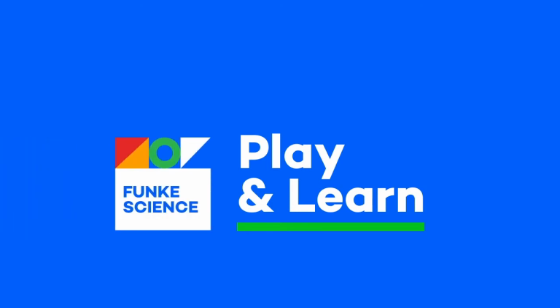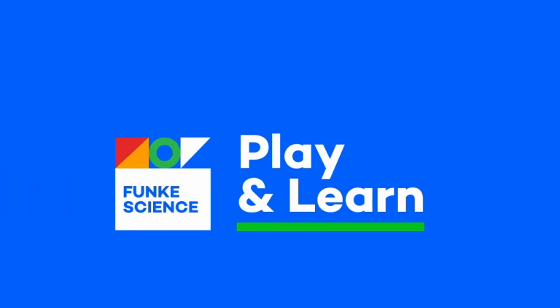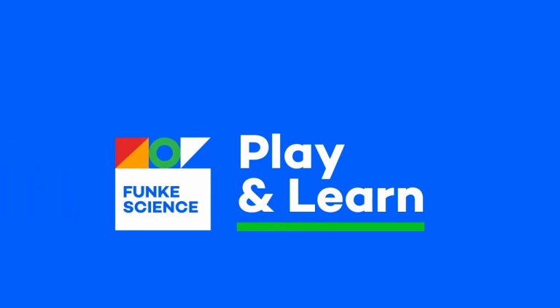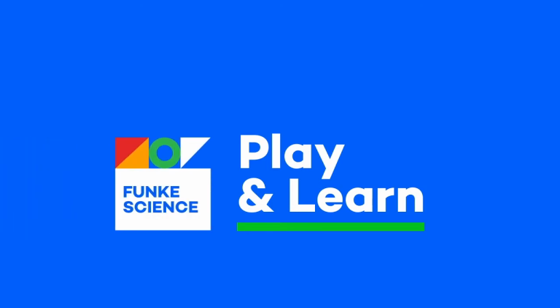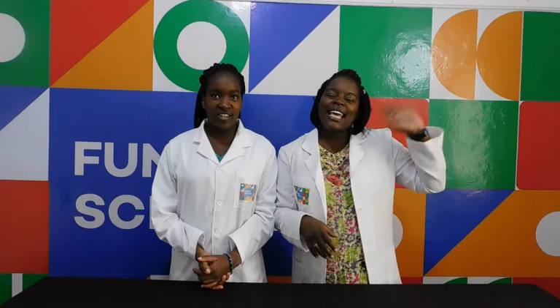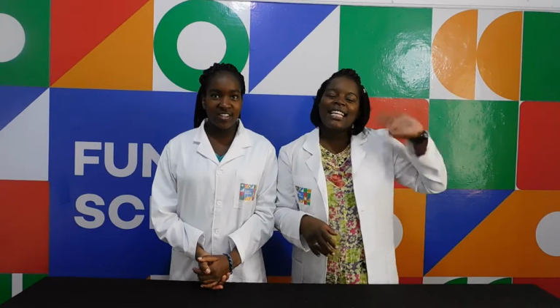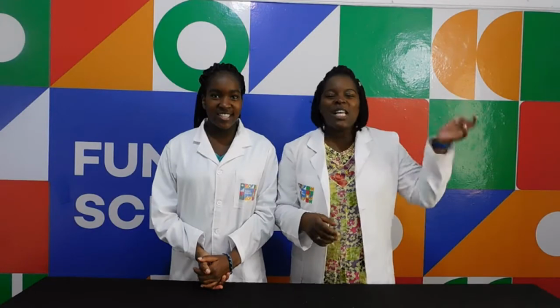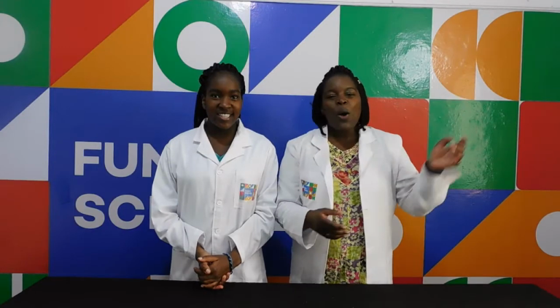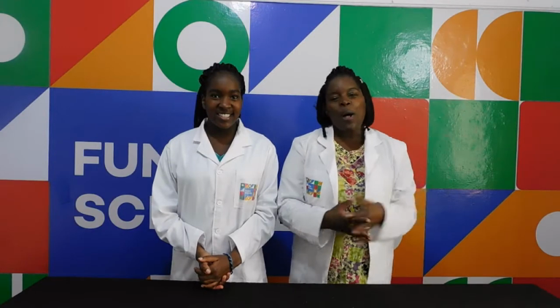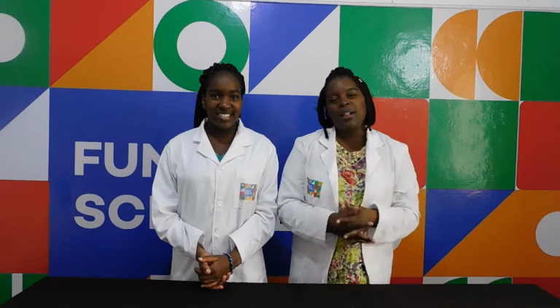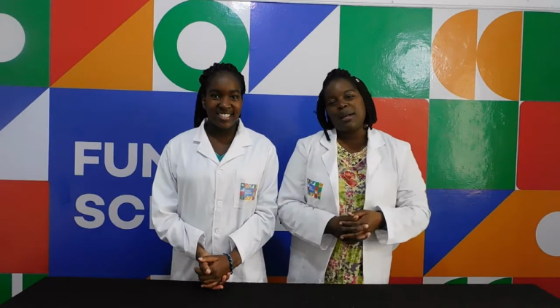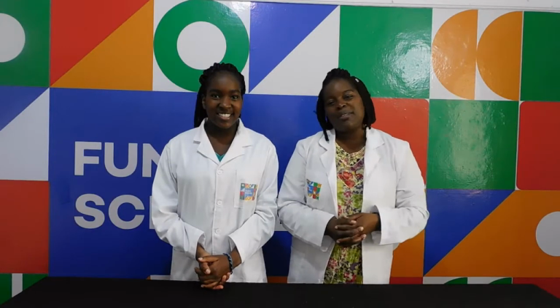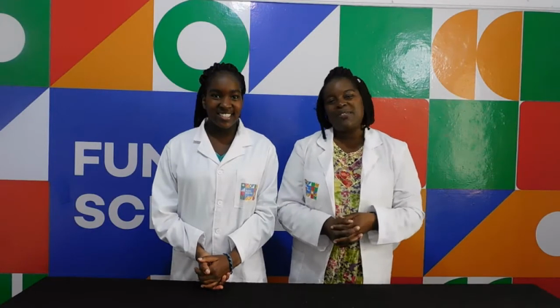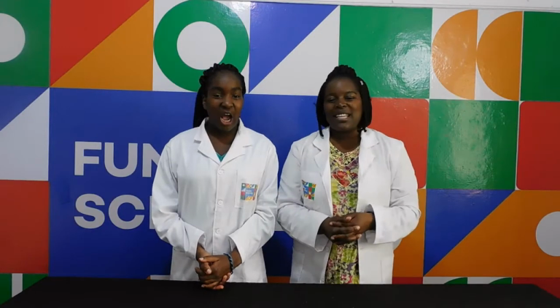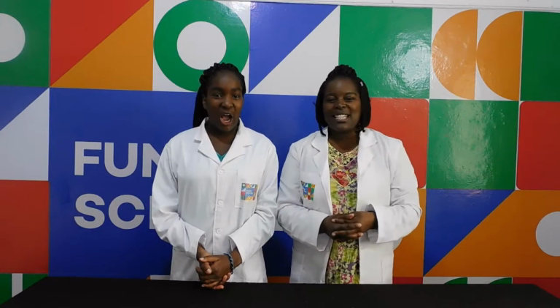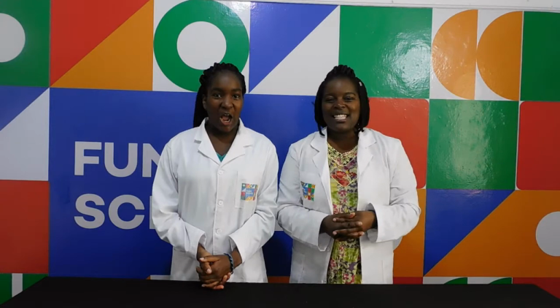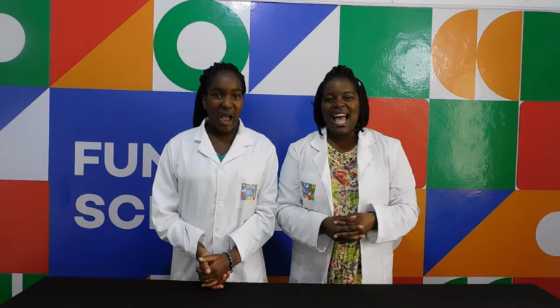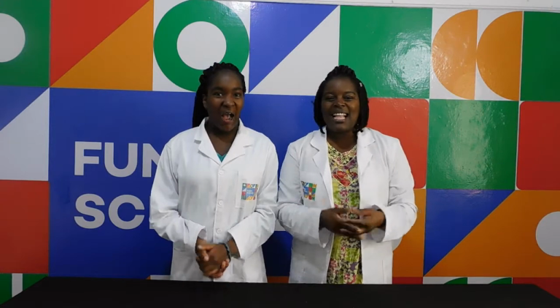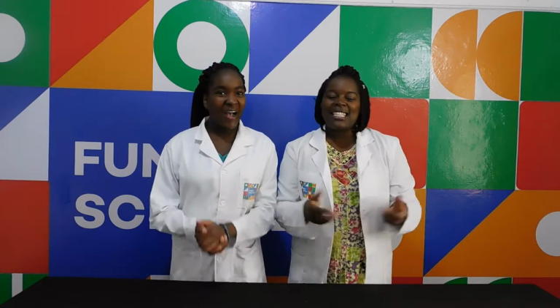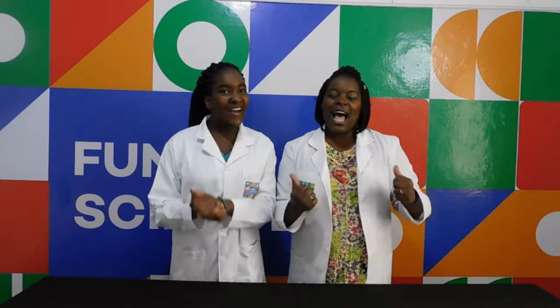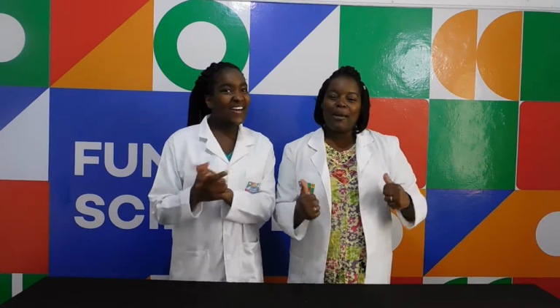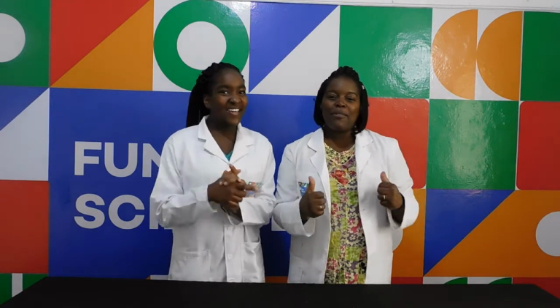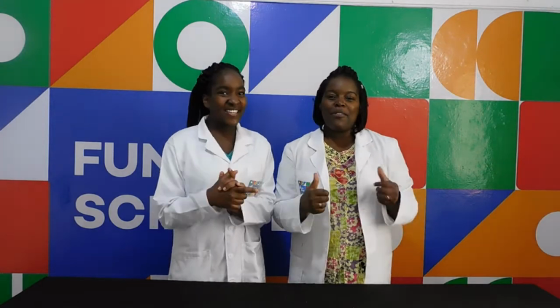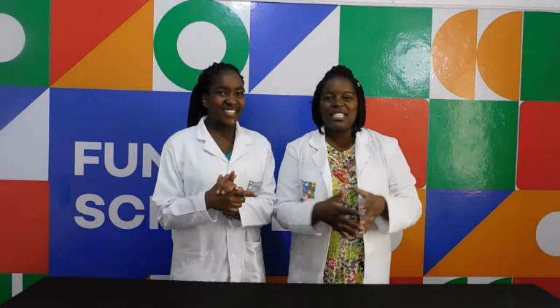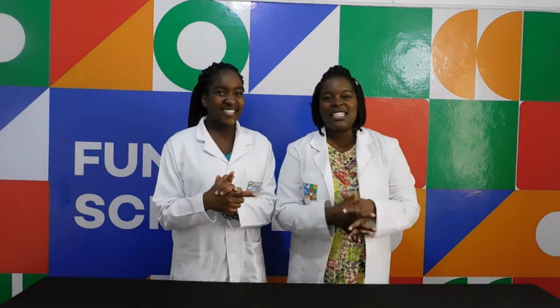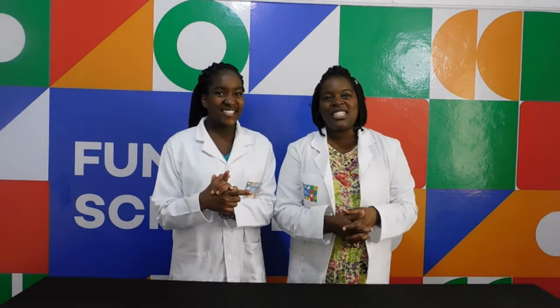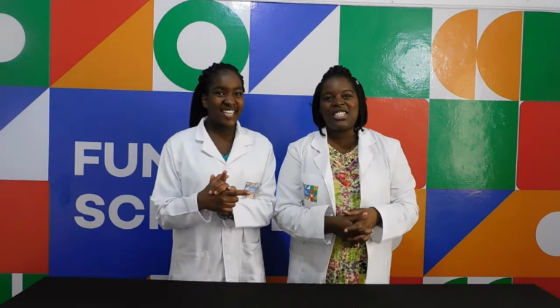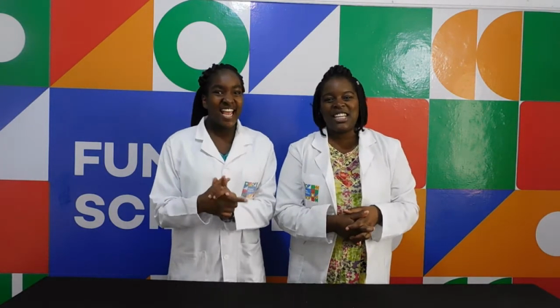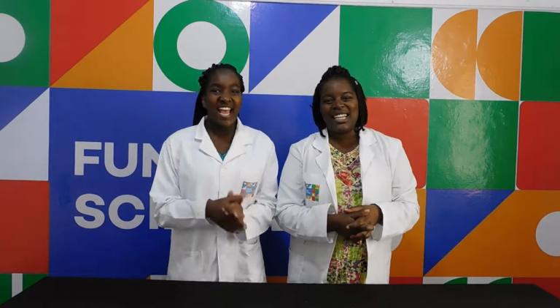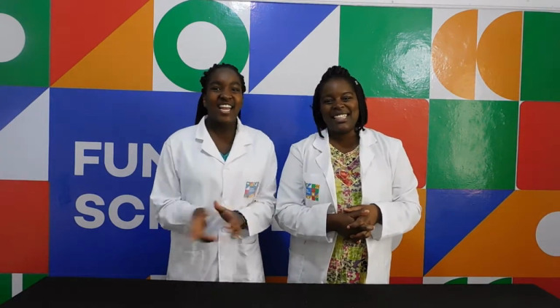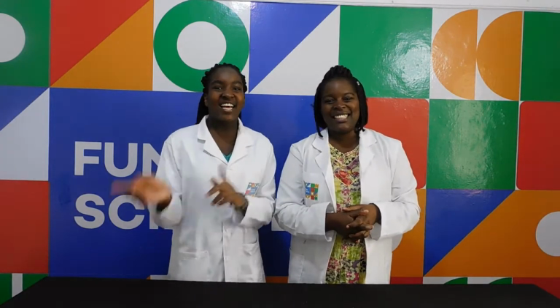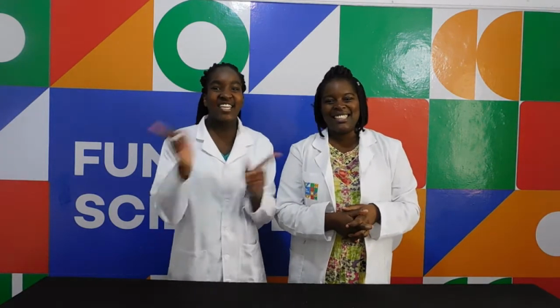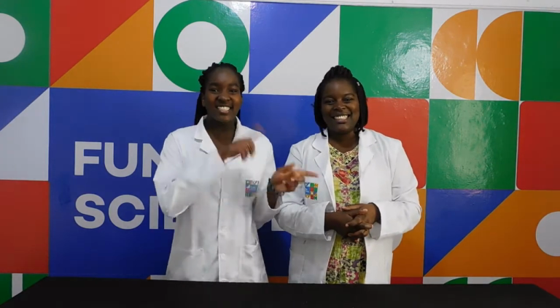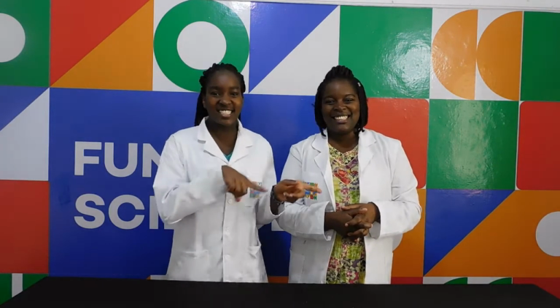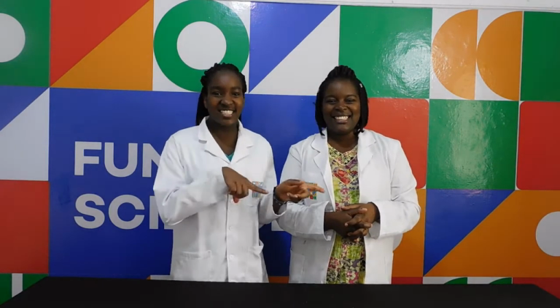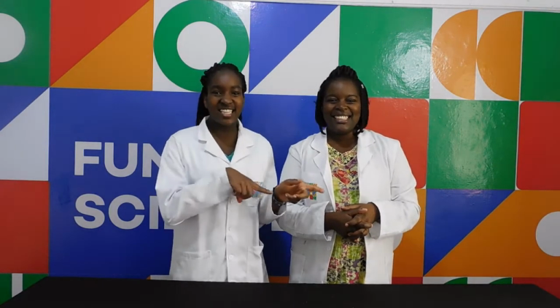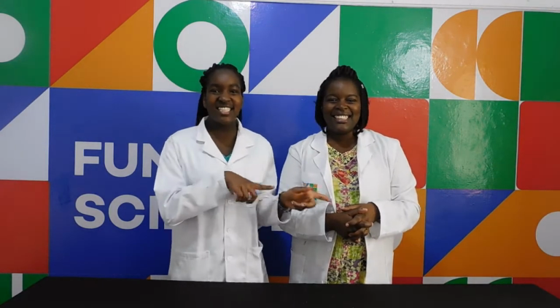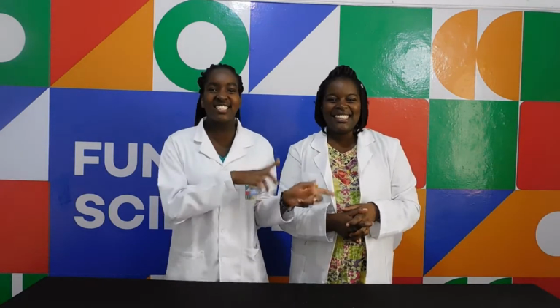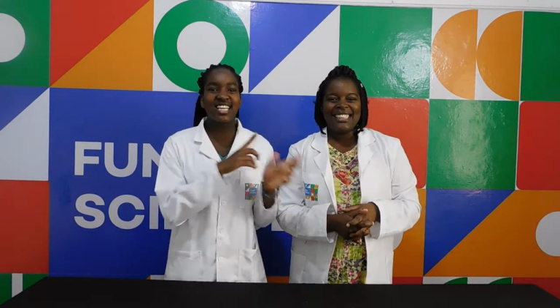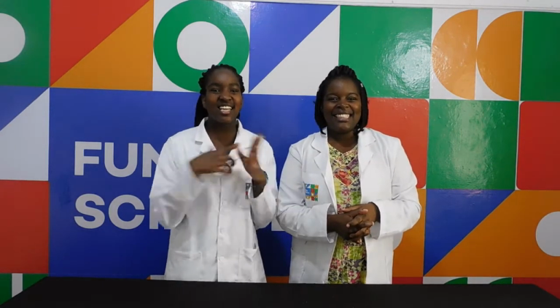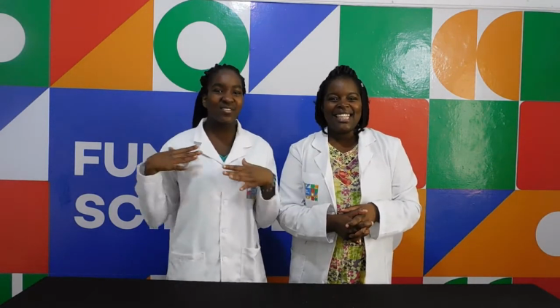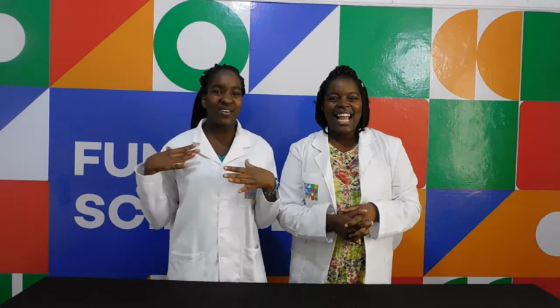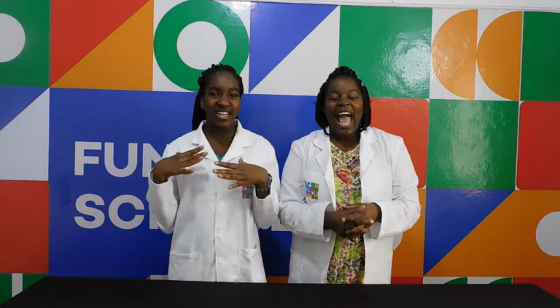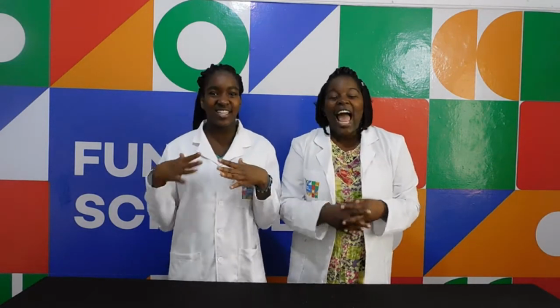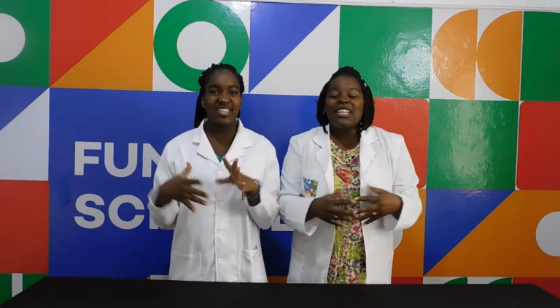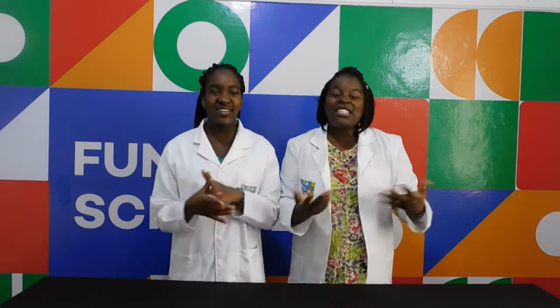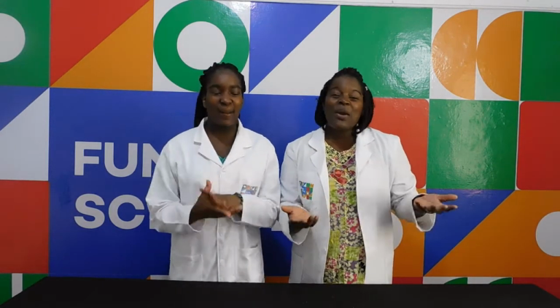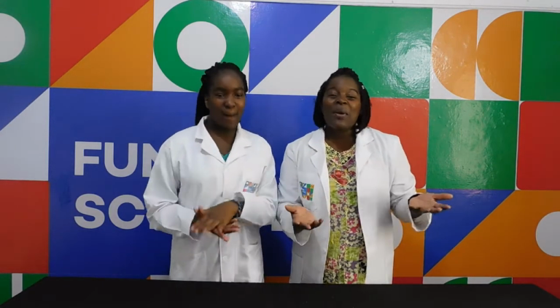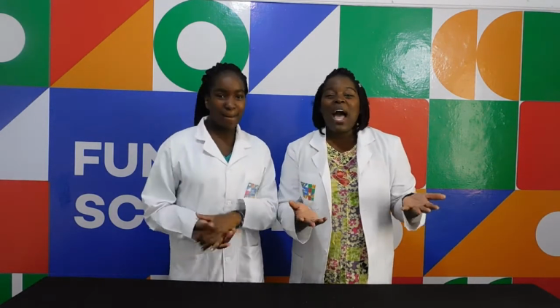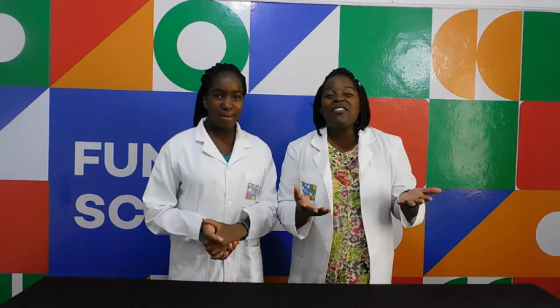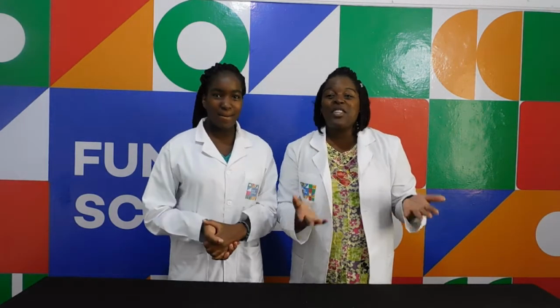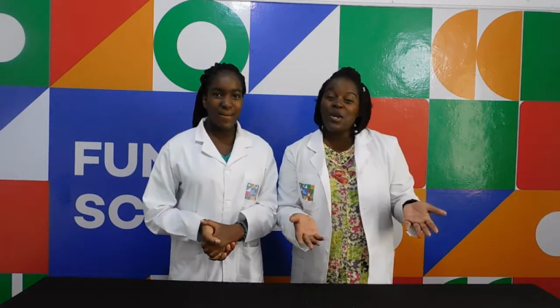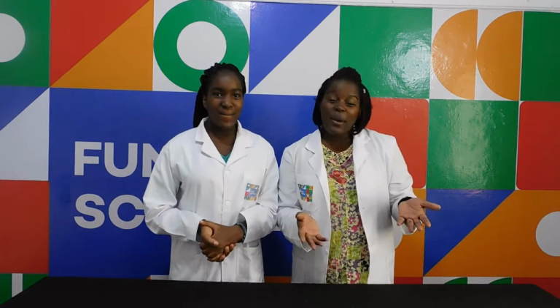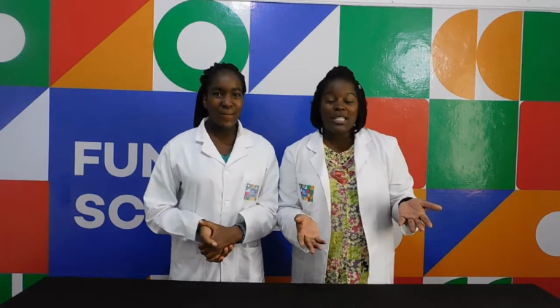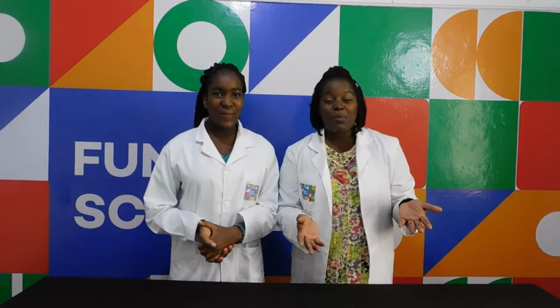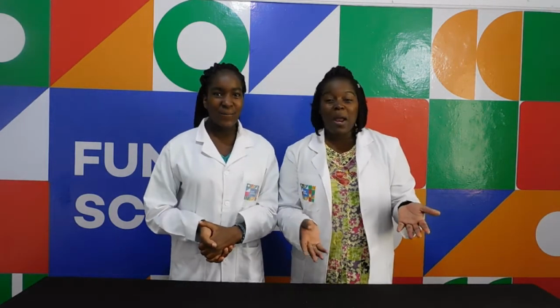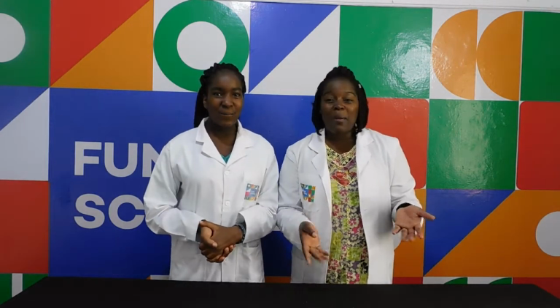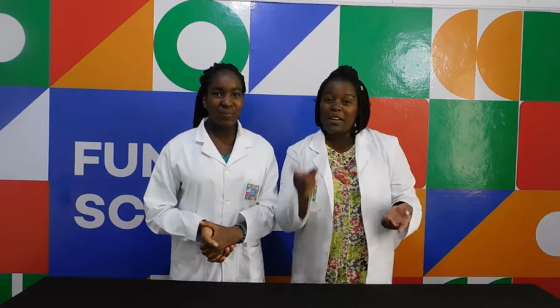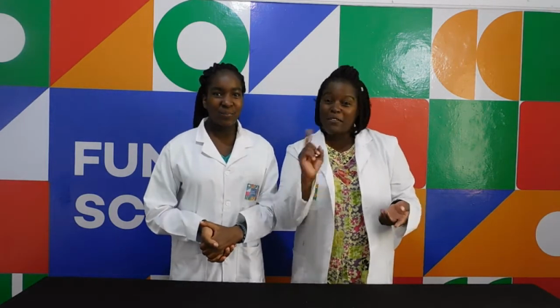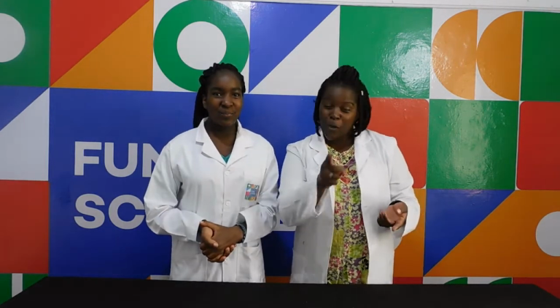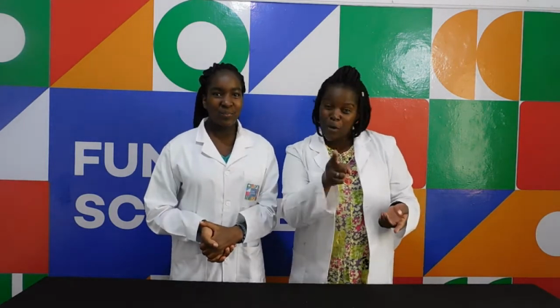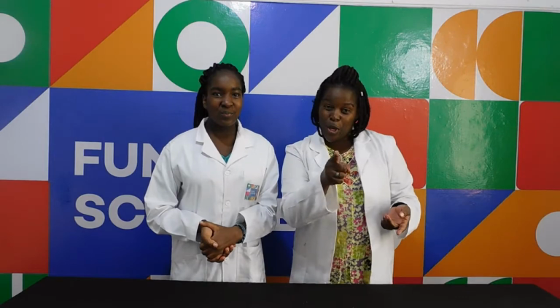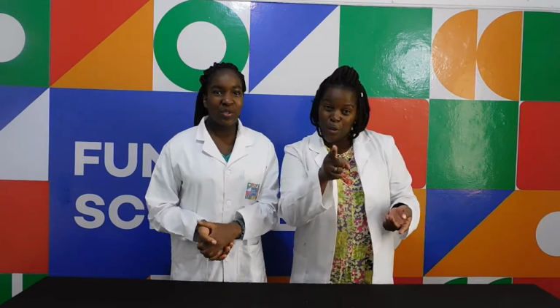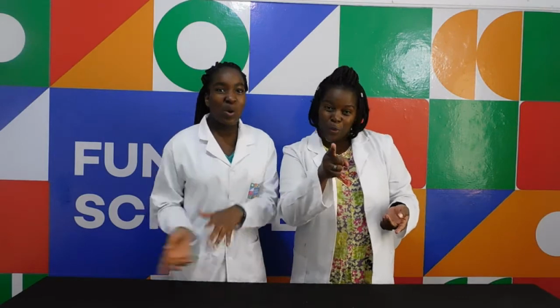Hey kids, welcome to Funky Science. Our professor DJ and her sister are here. And today we have a new experiment for you.